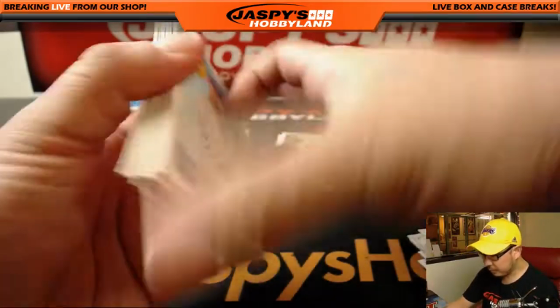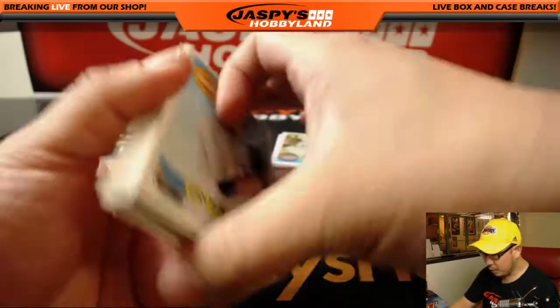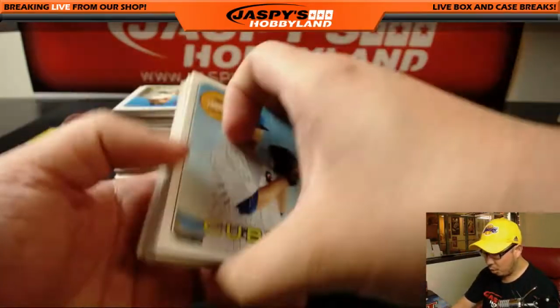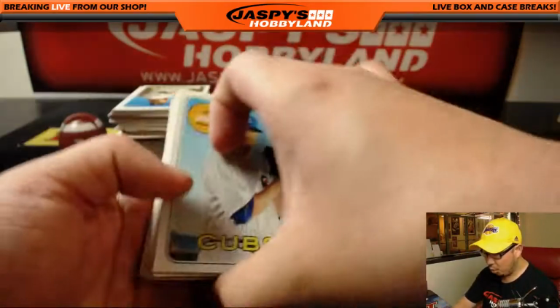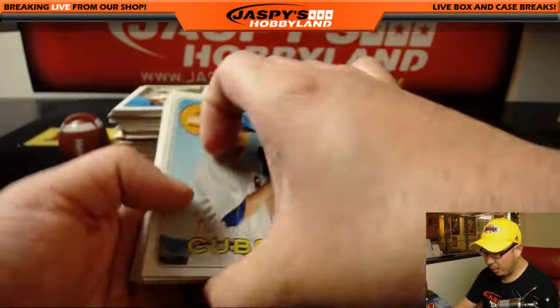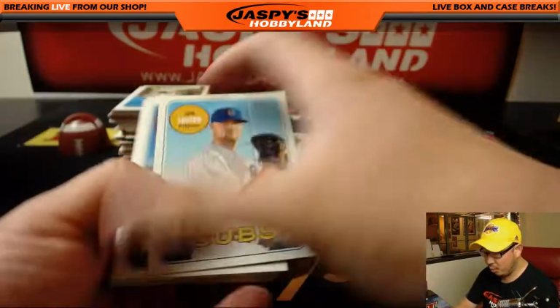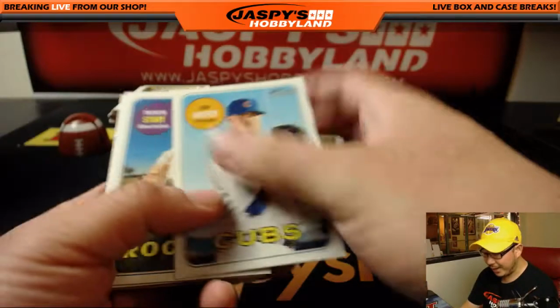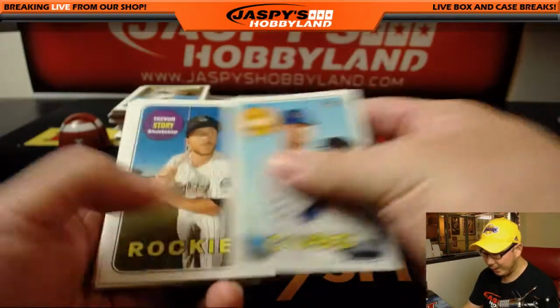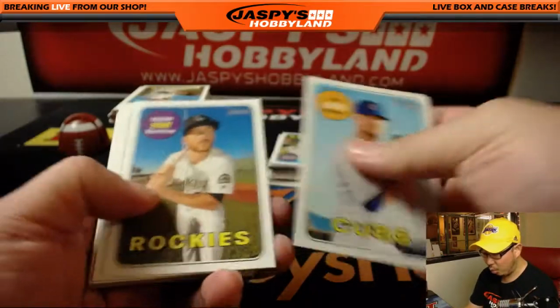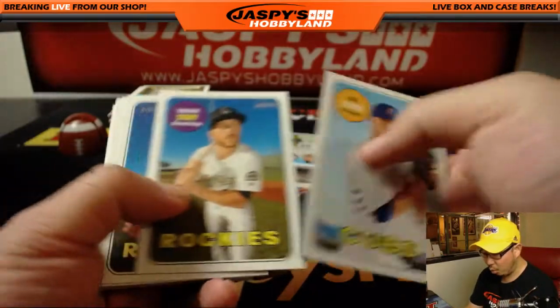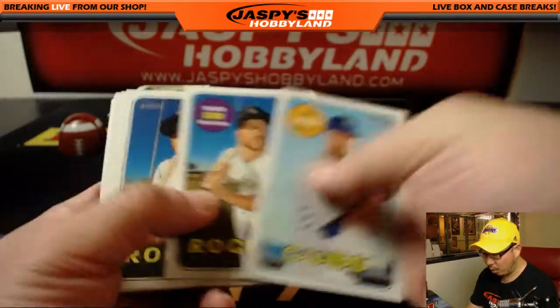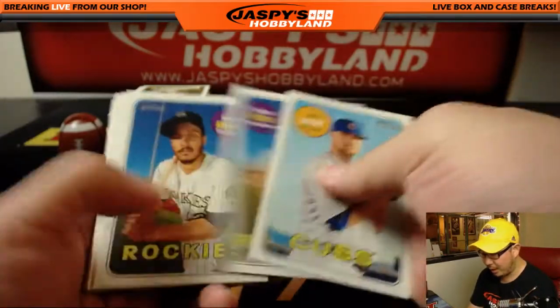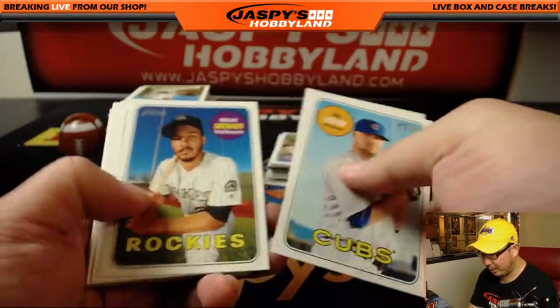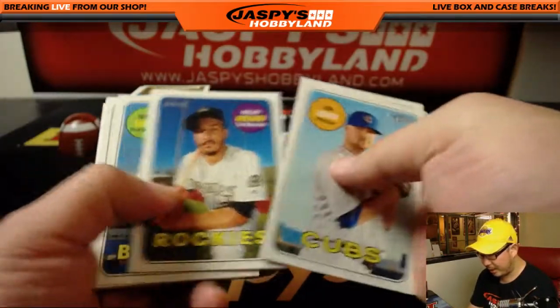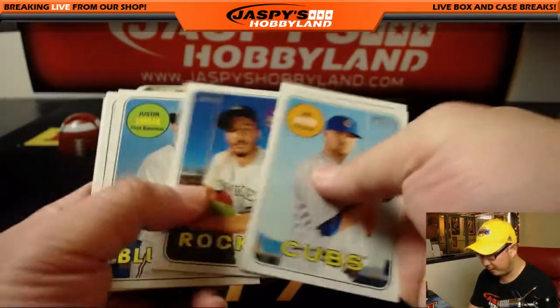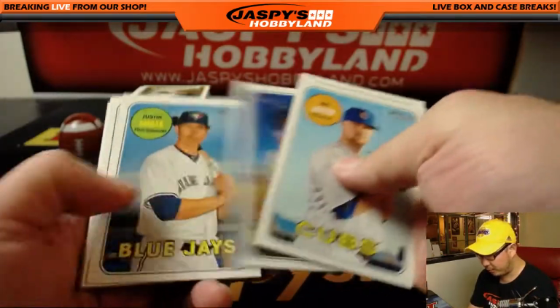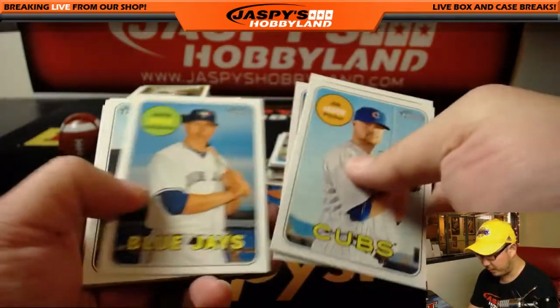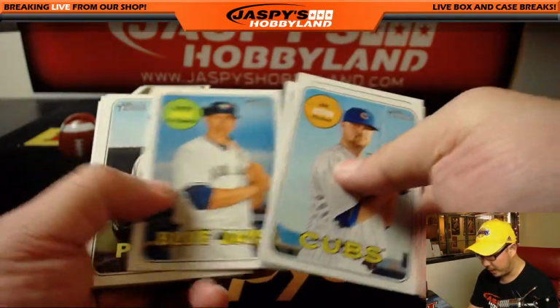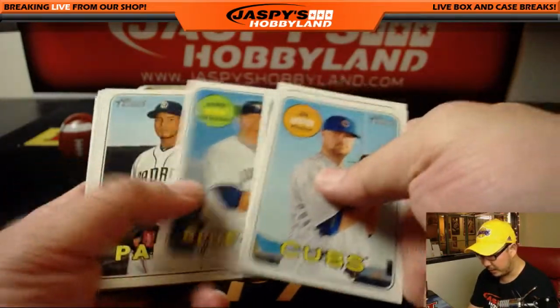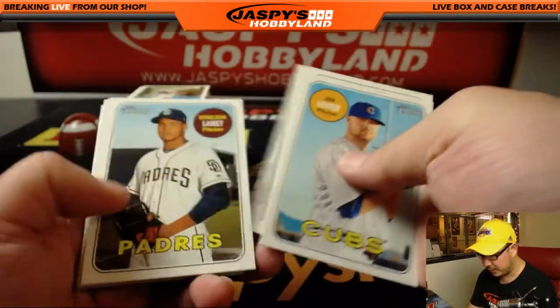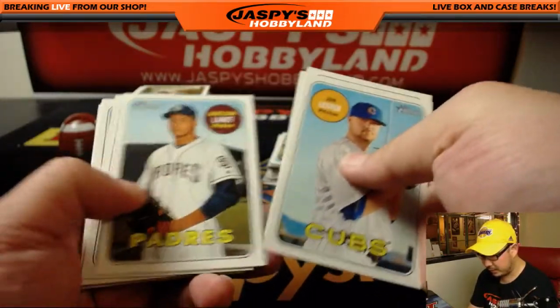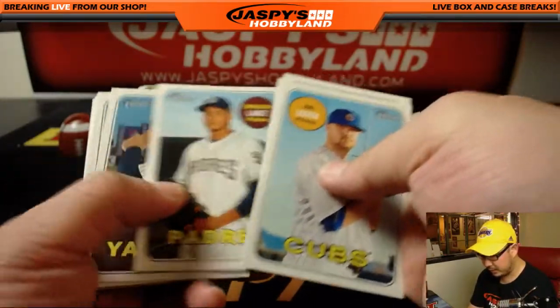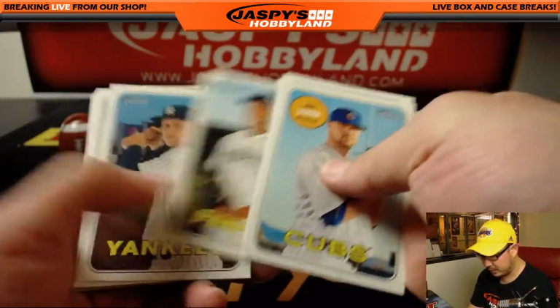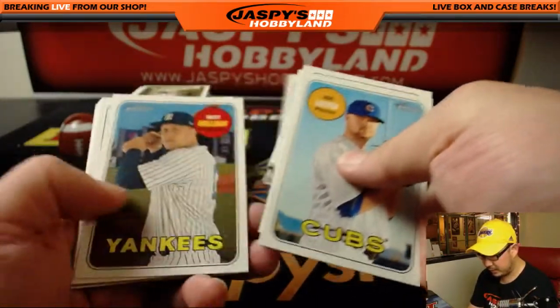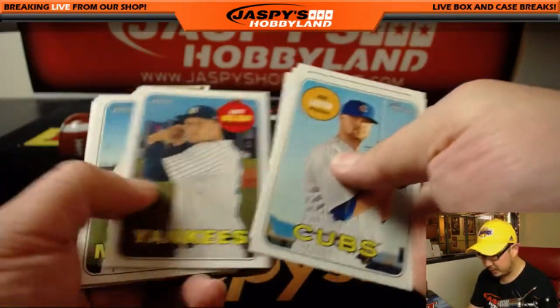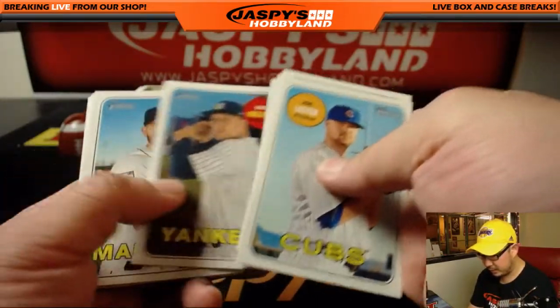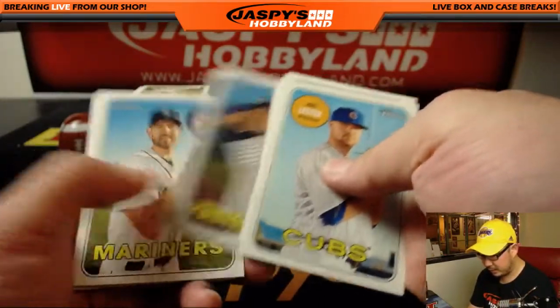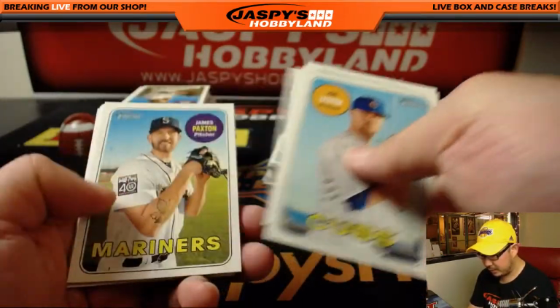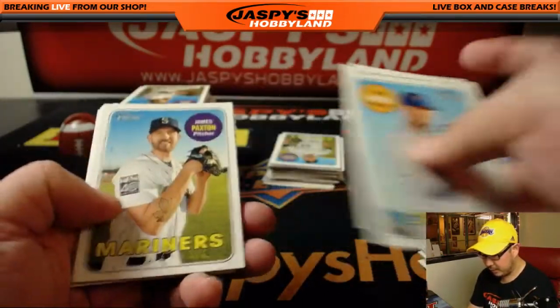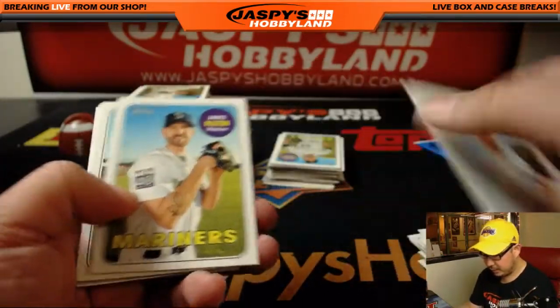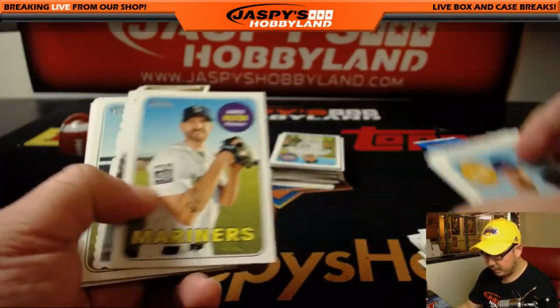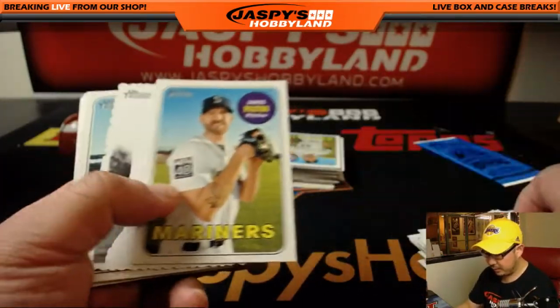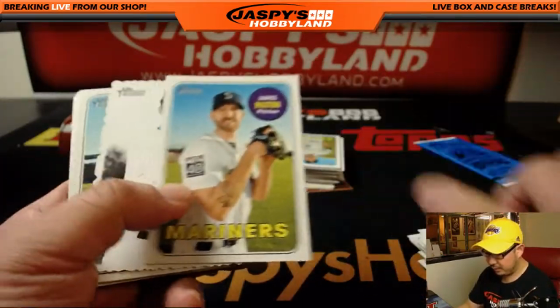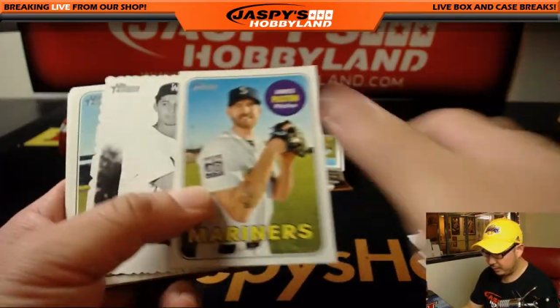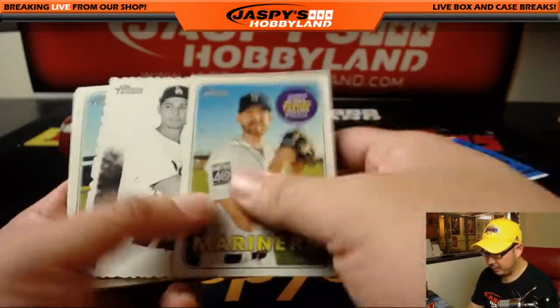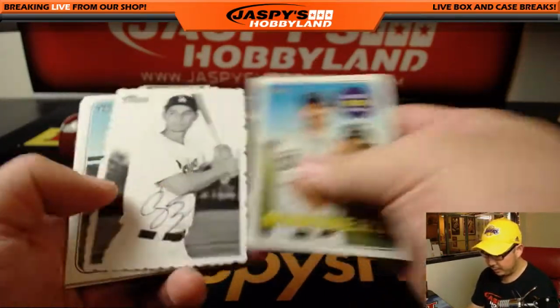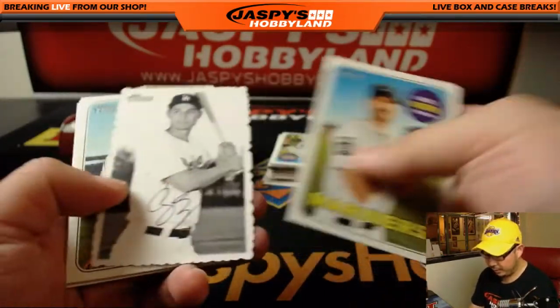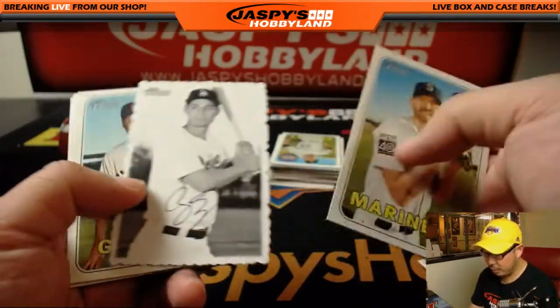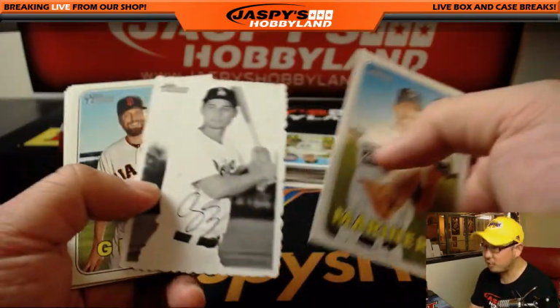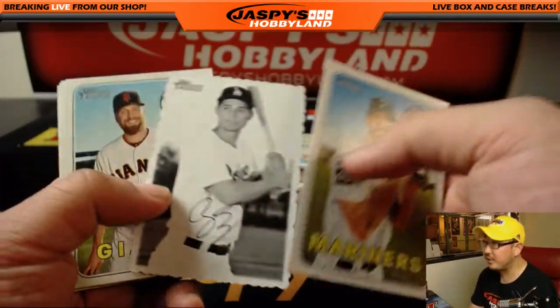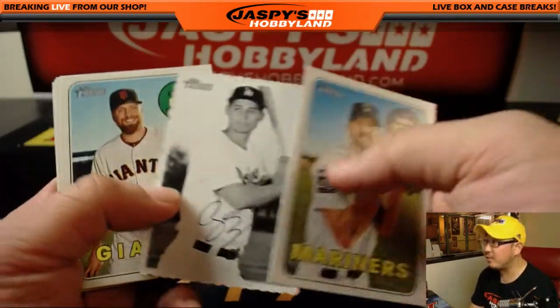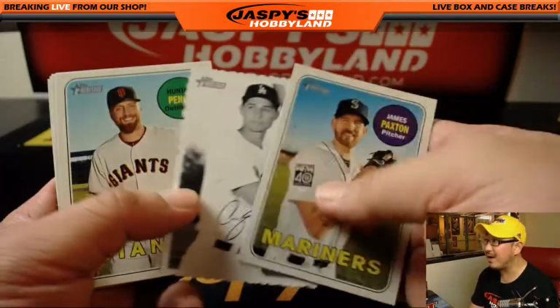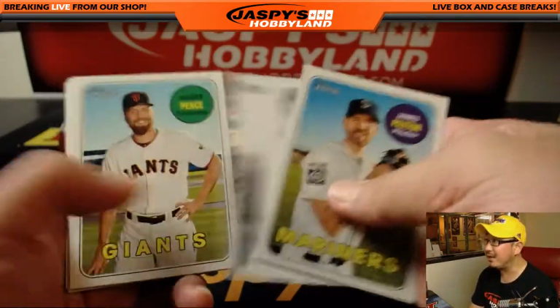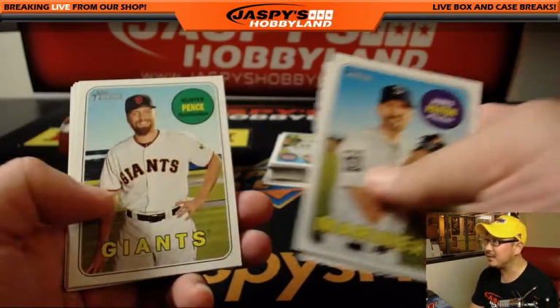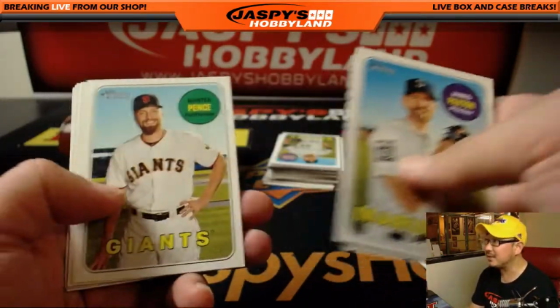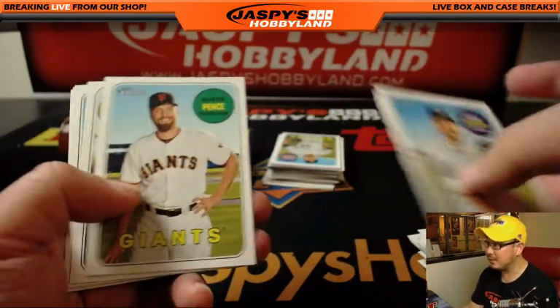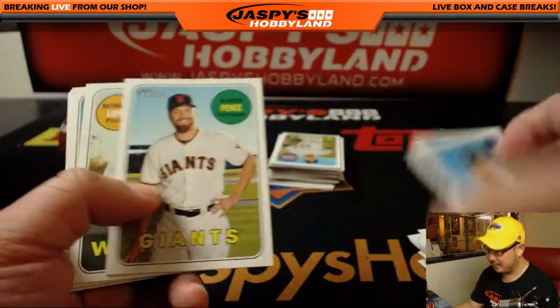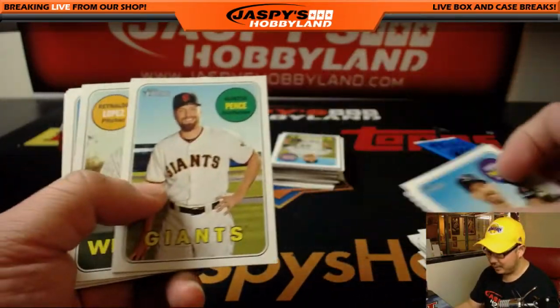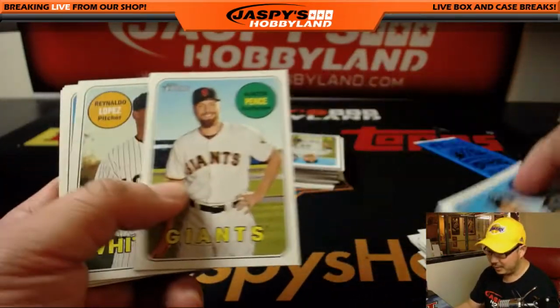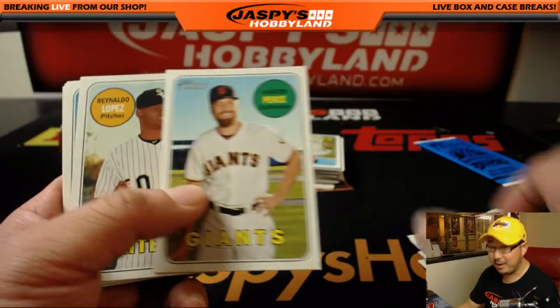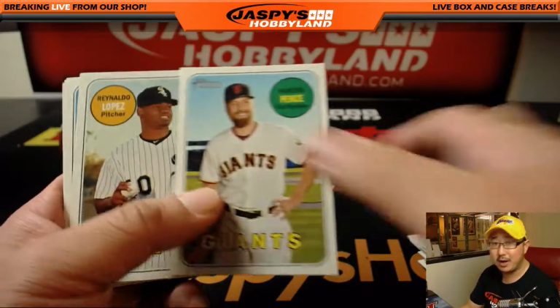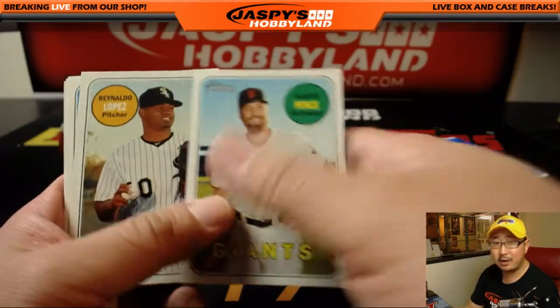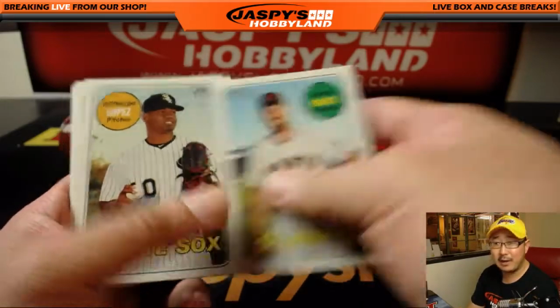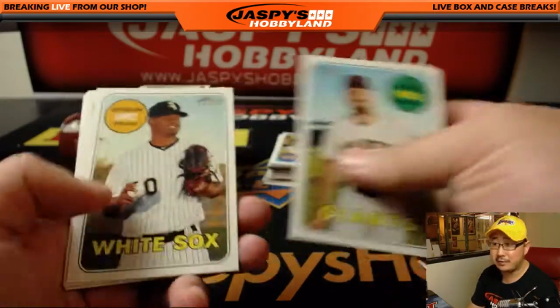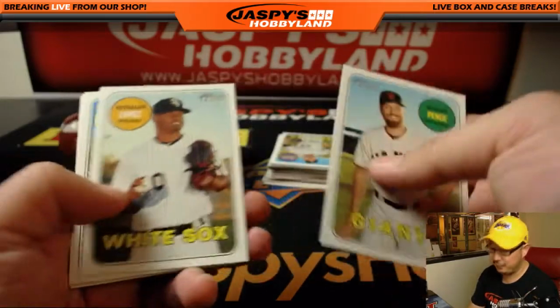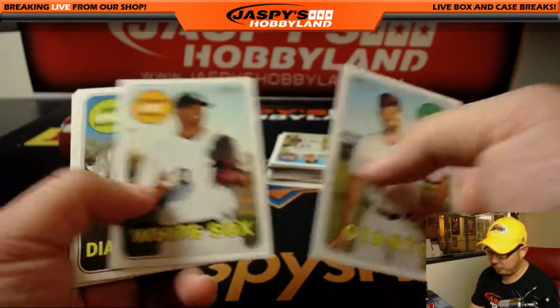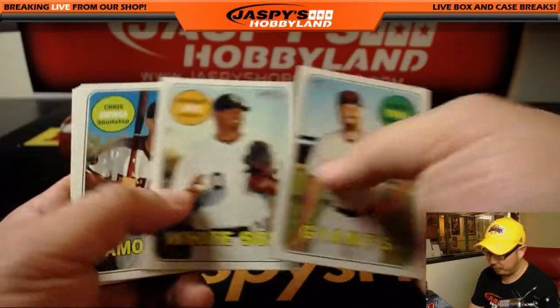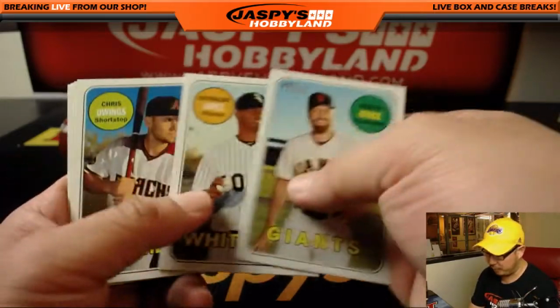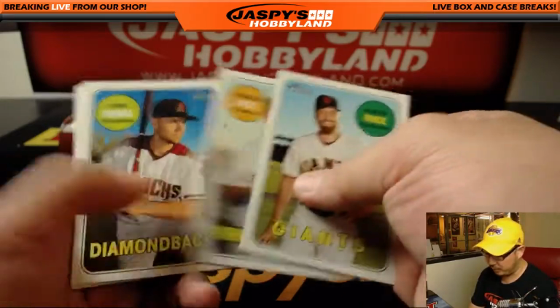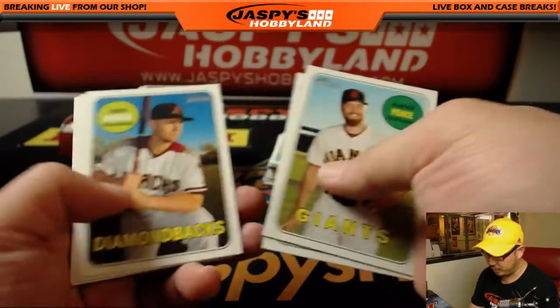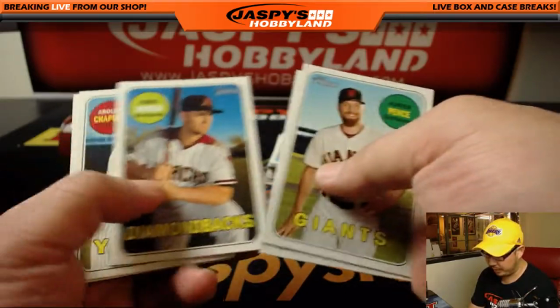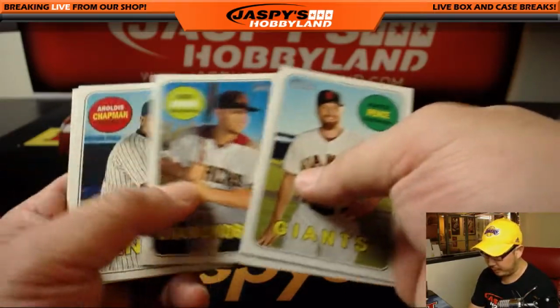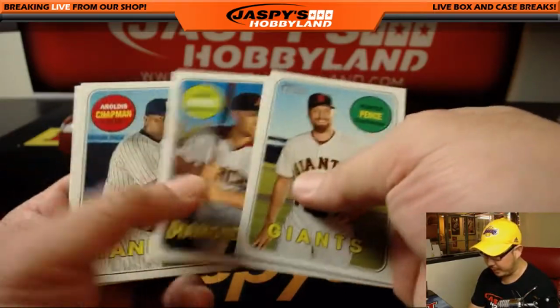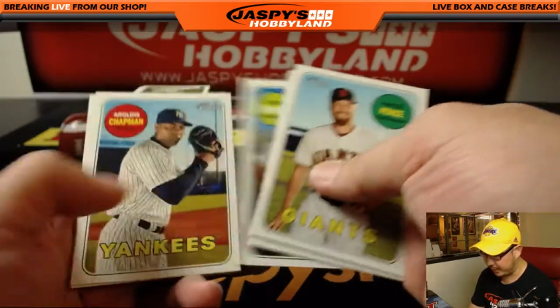One relic or autograph per box. They're mostly relics — the autographs are few and far between per case.